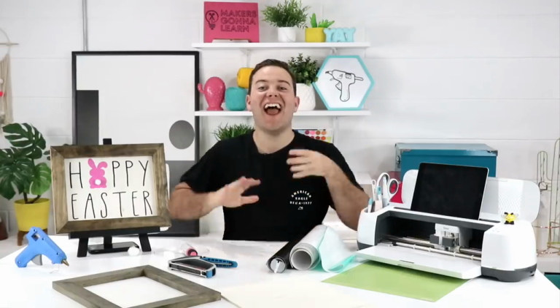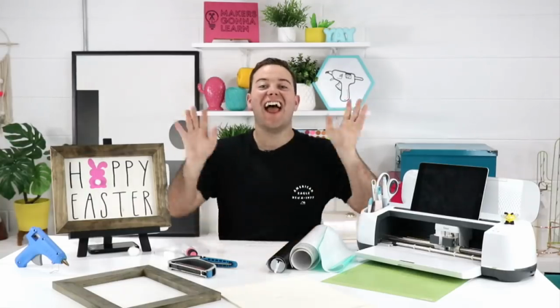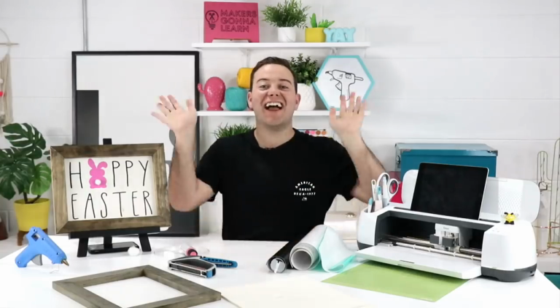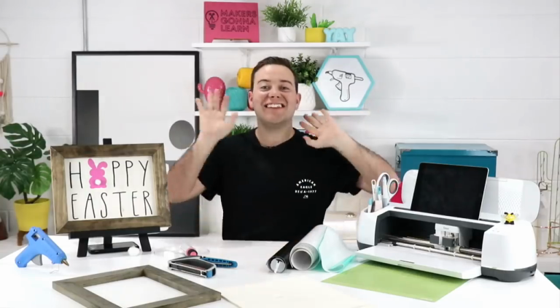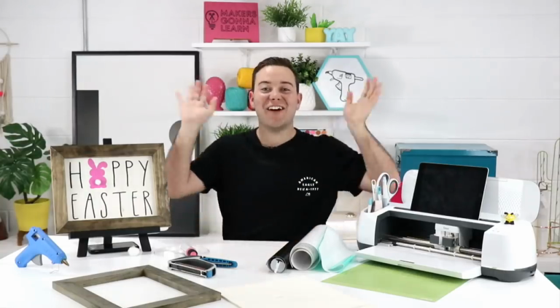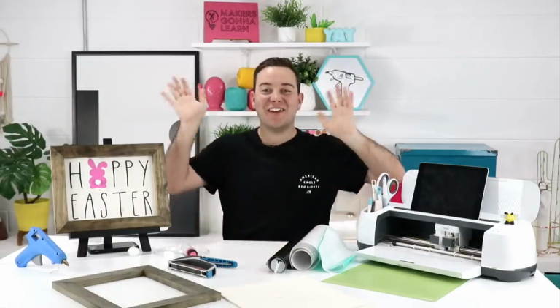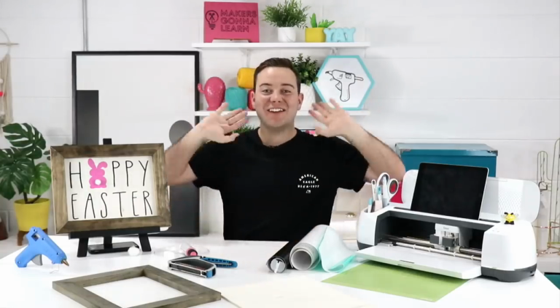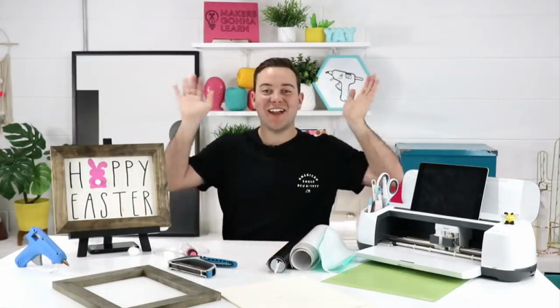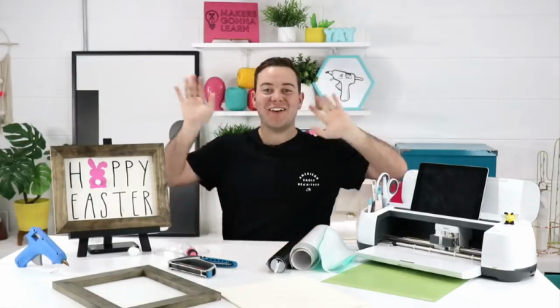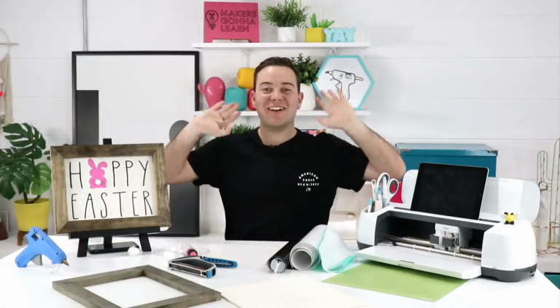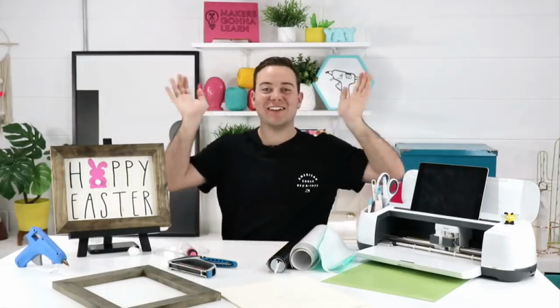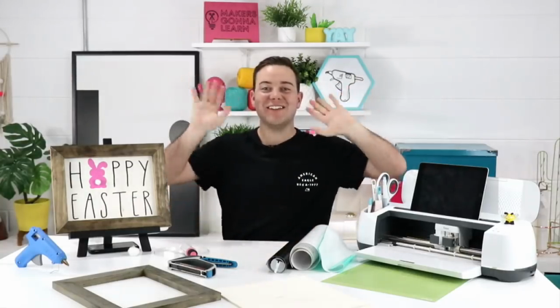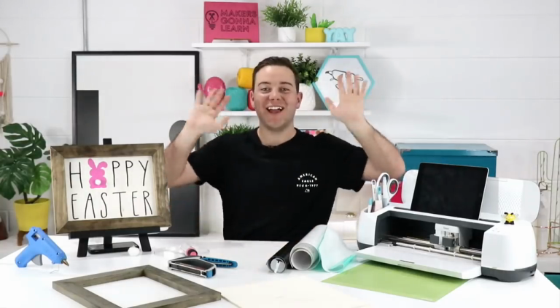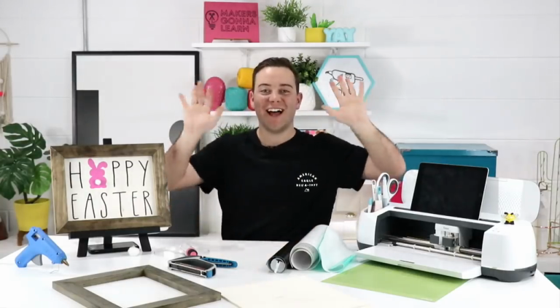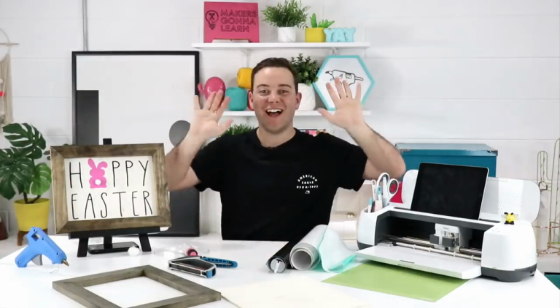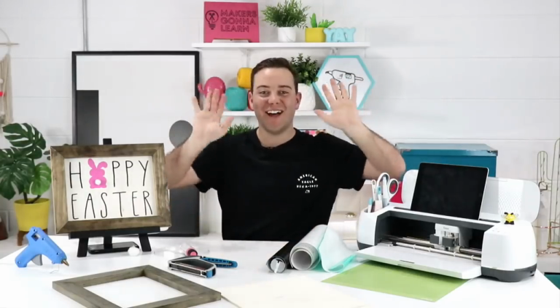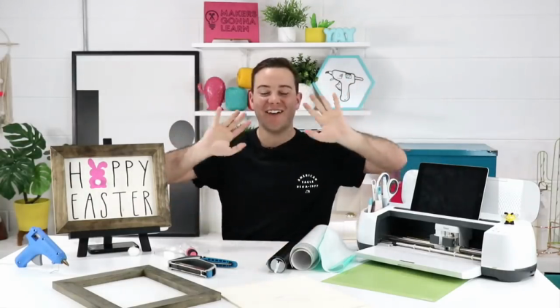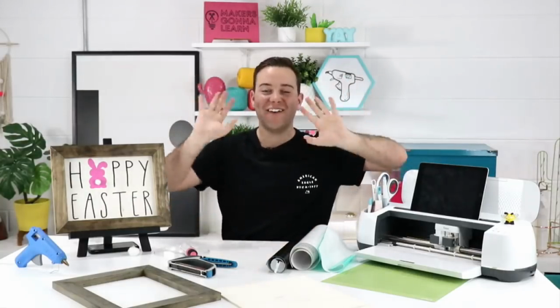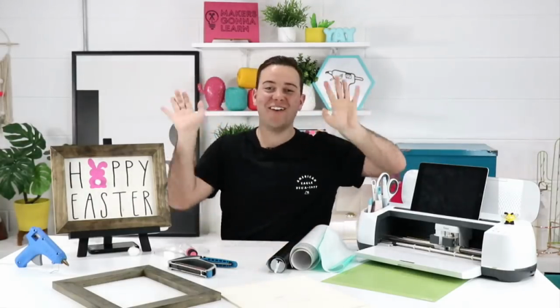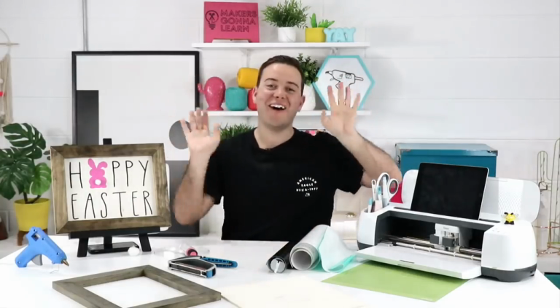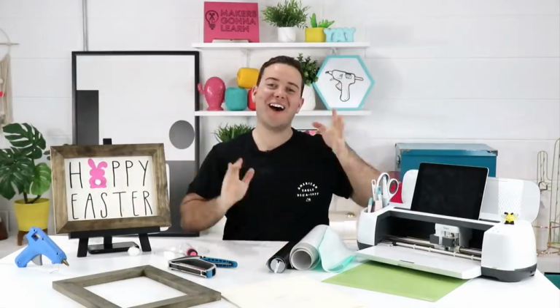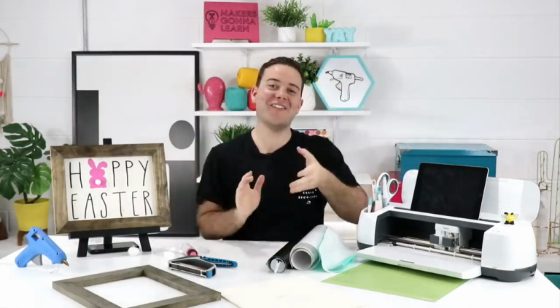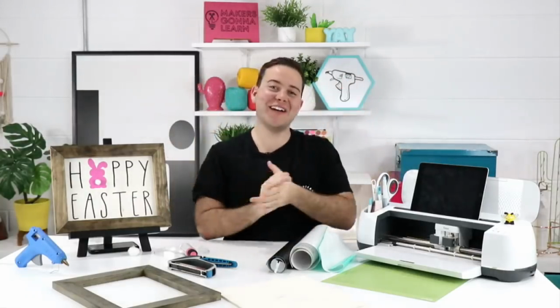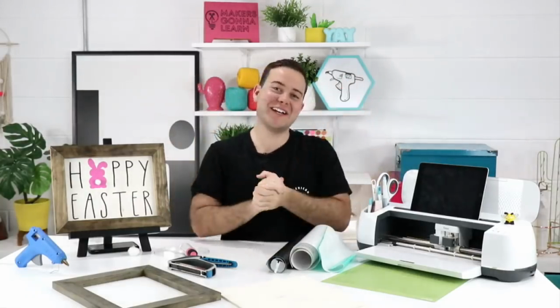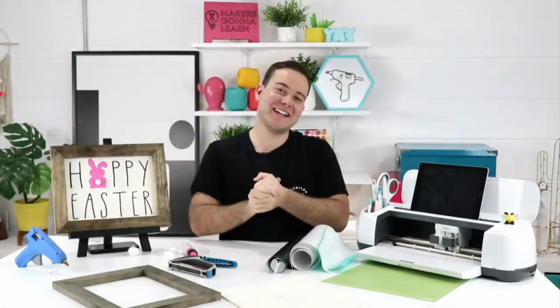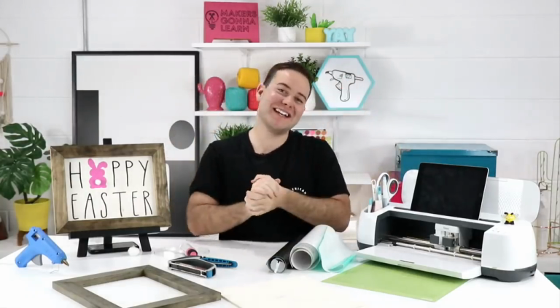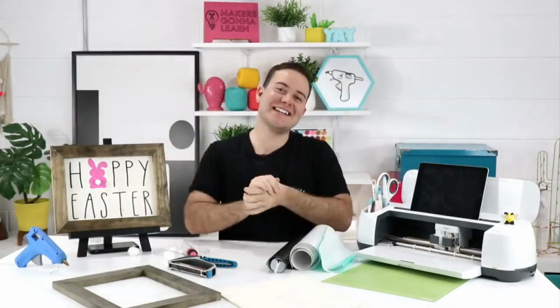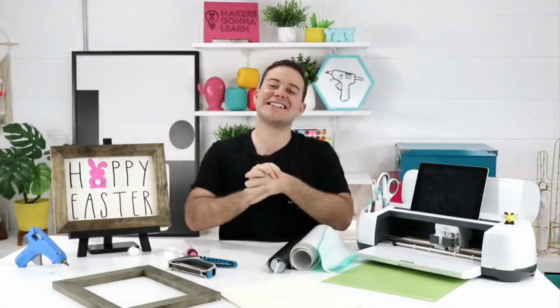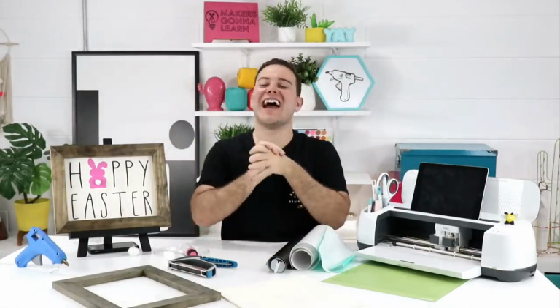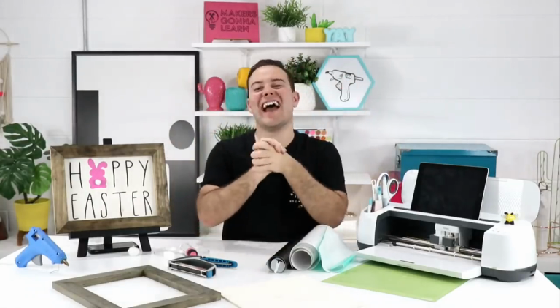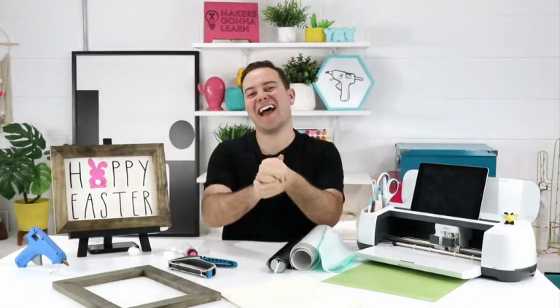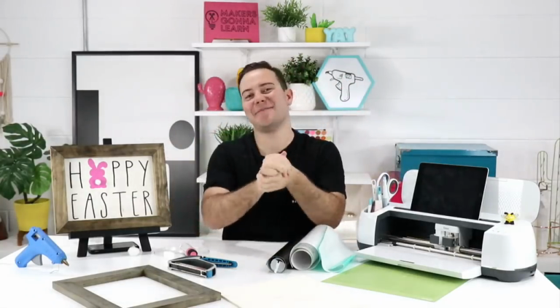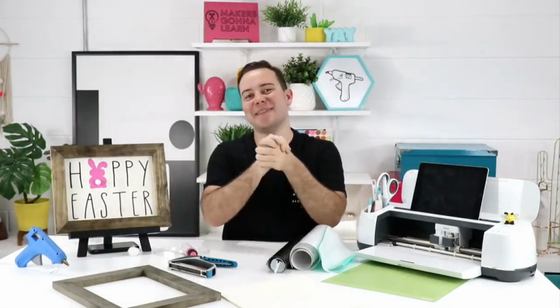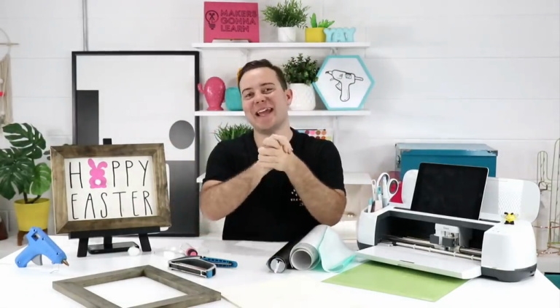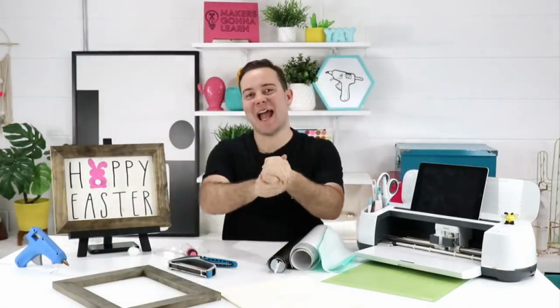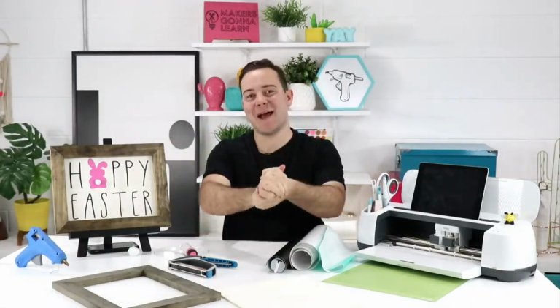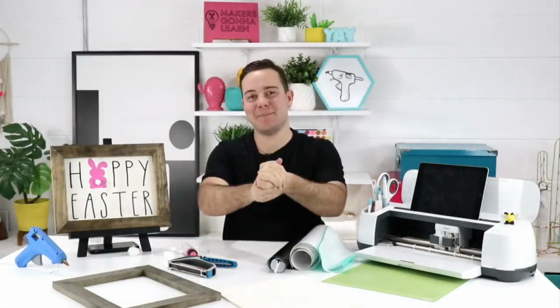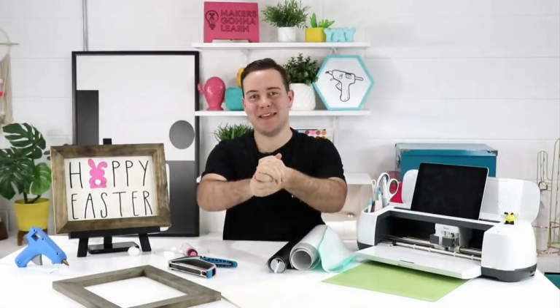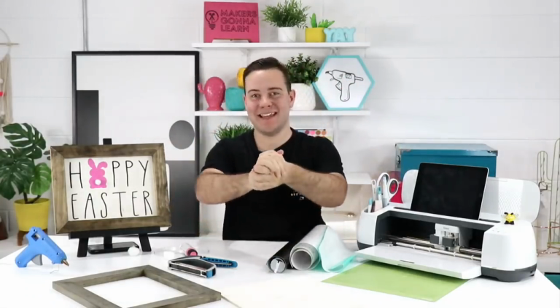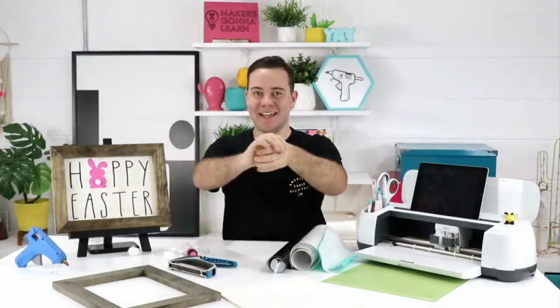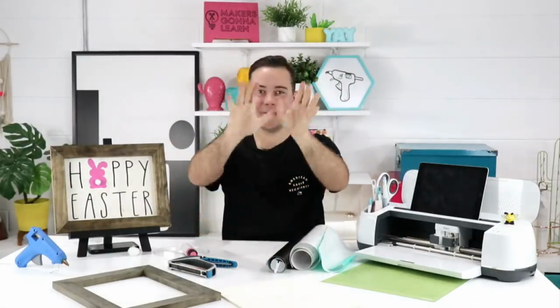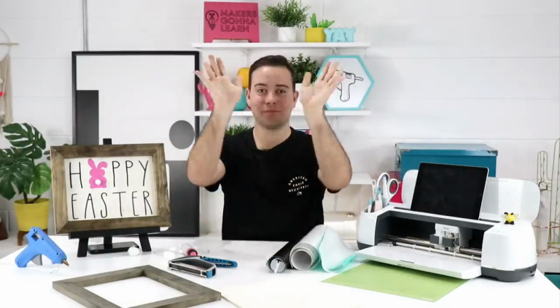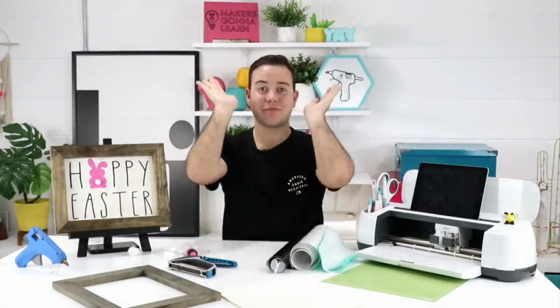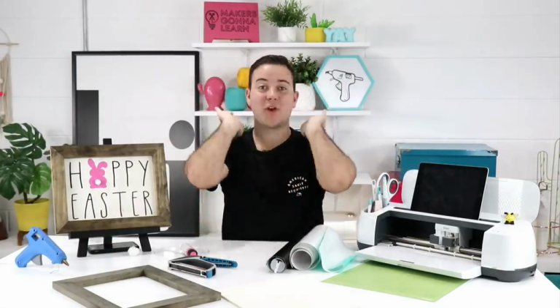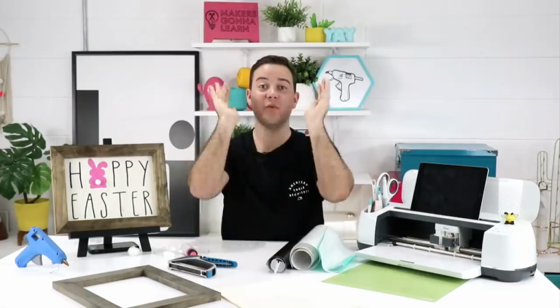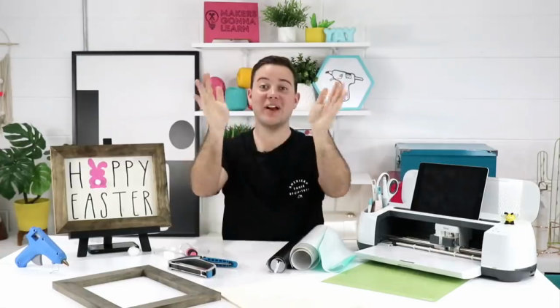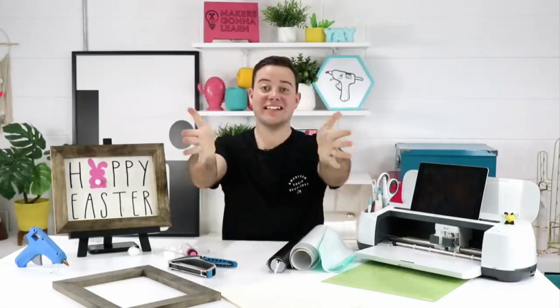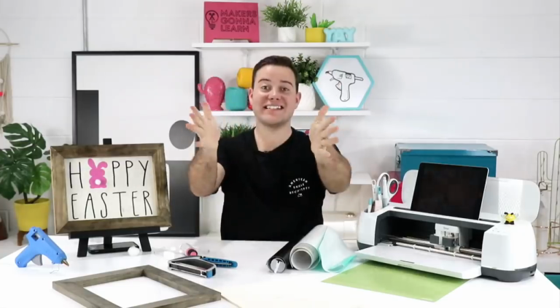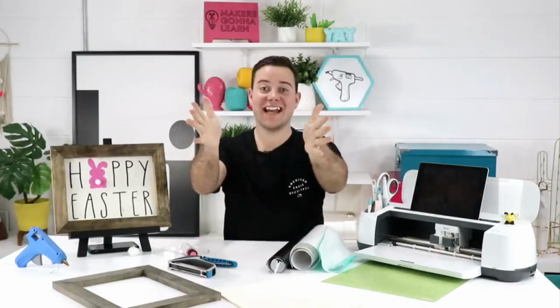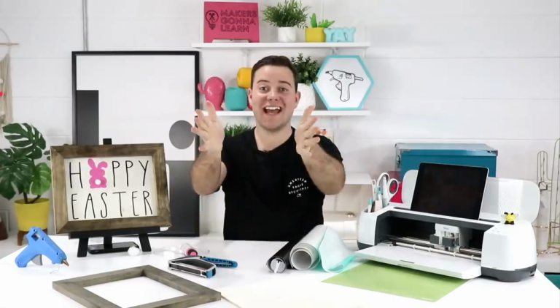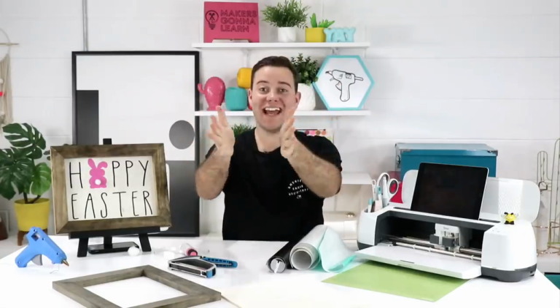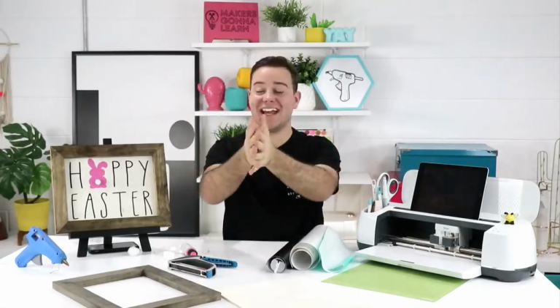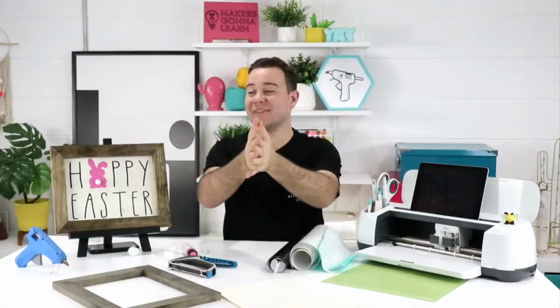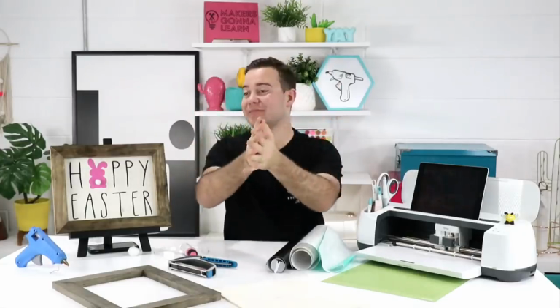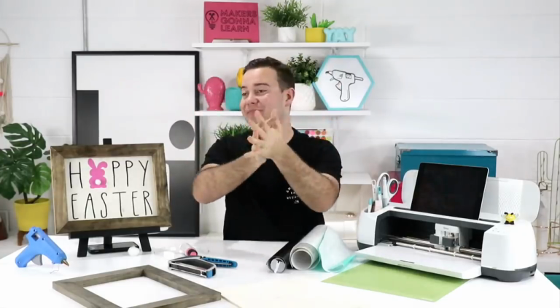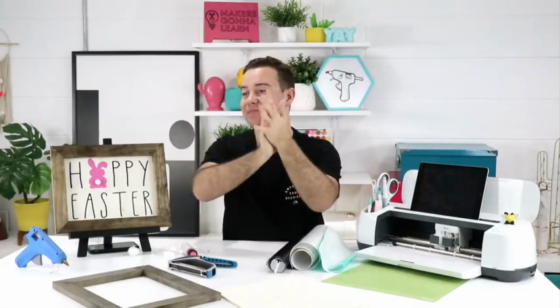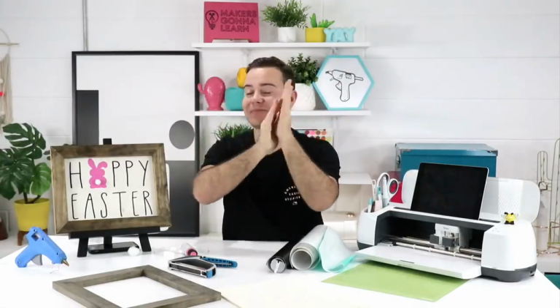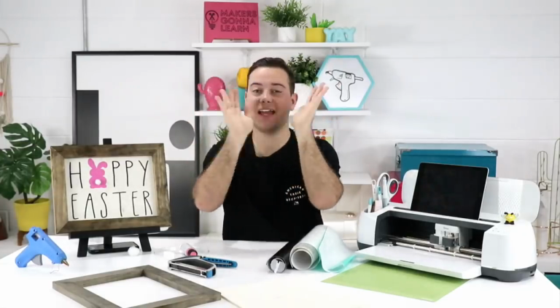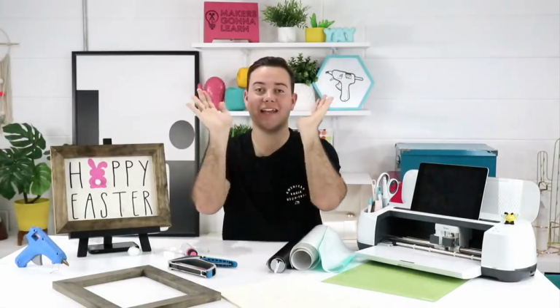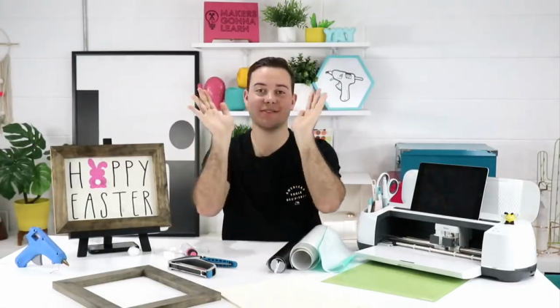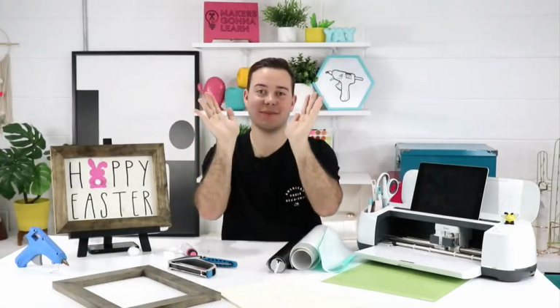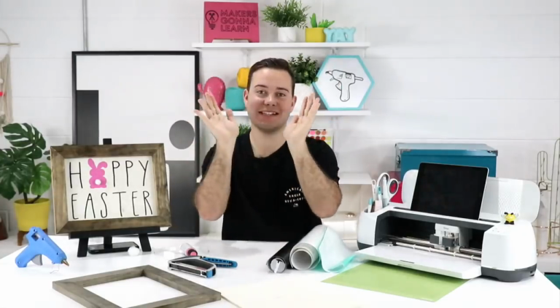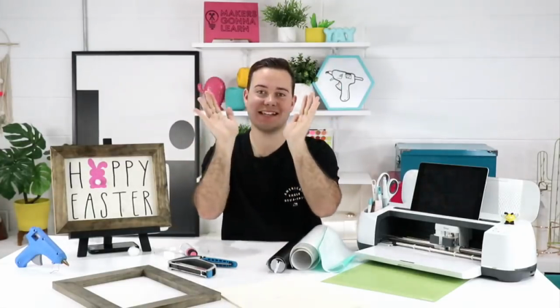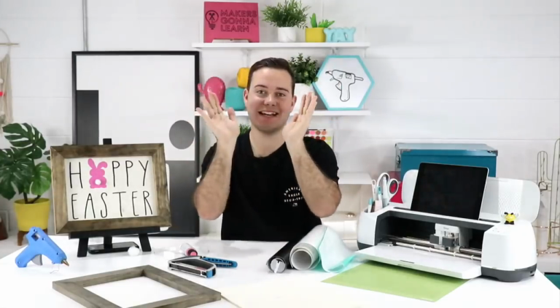Hello, hello, hello. Oh my goodness. Happy, happy Wednesday. It is Wednesday.